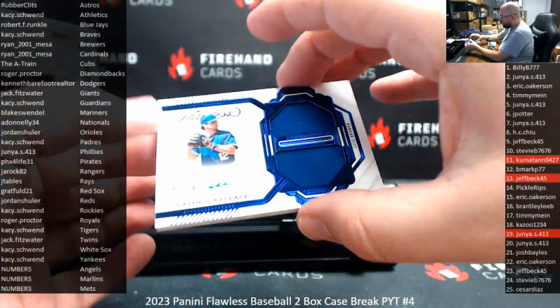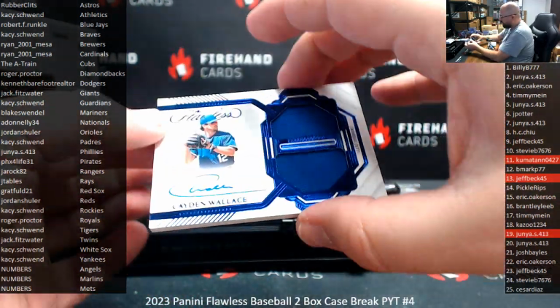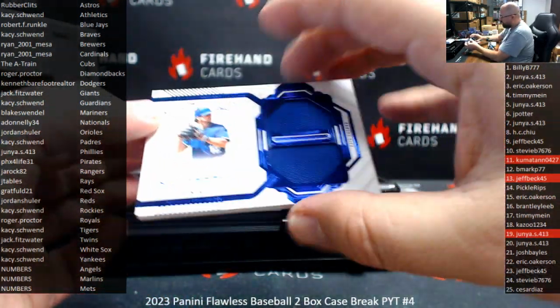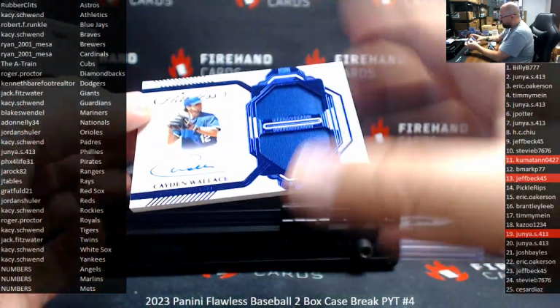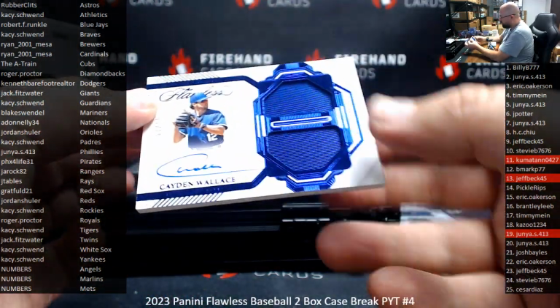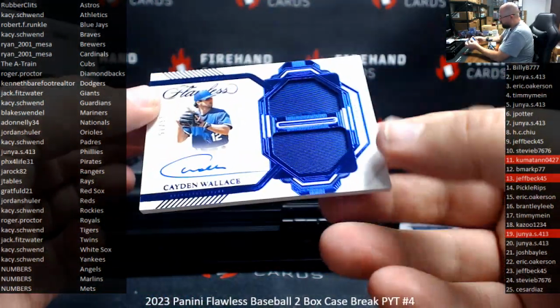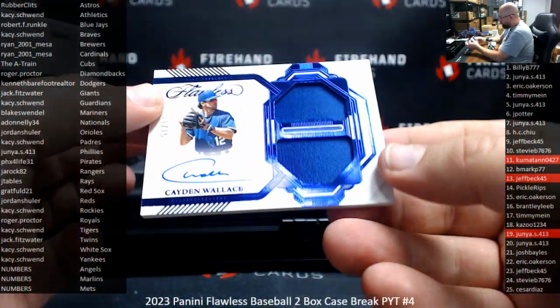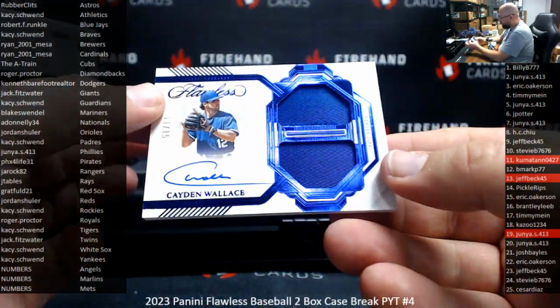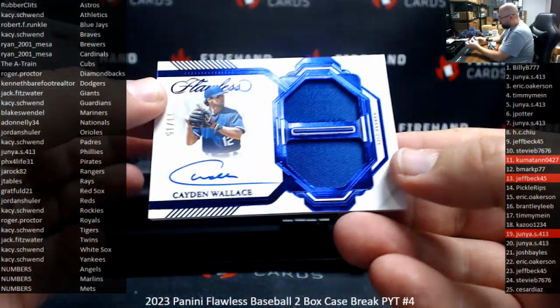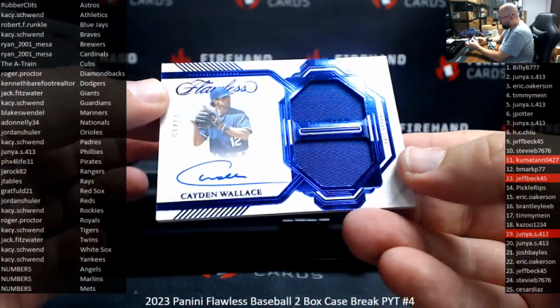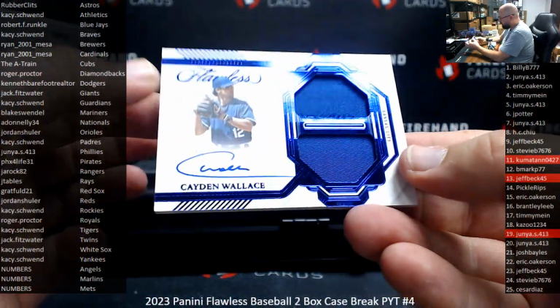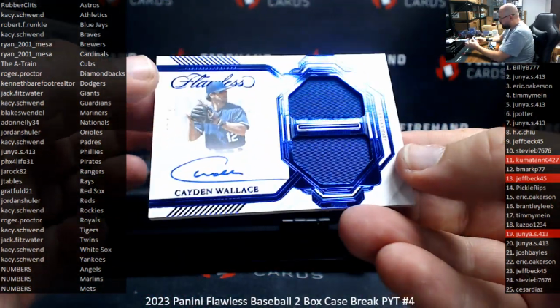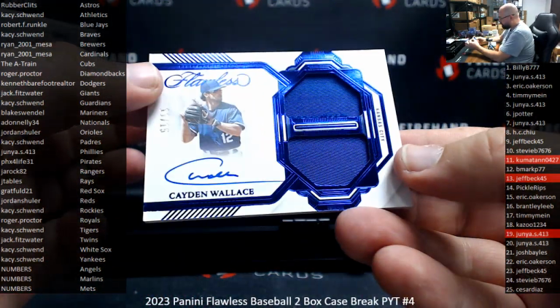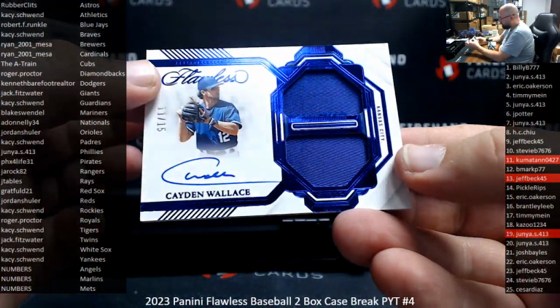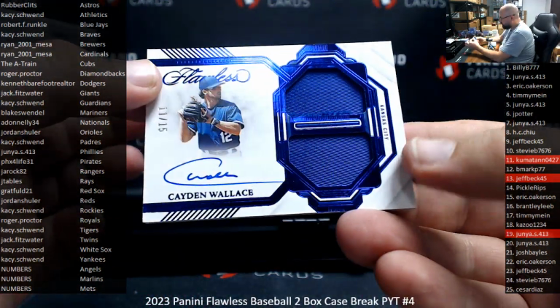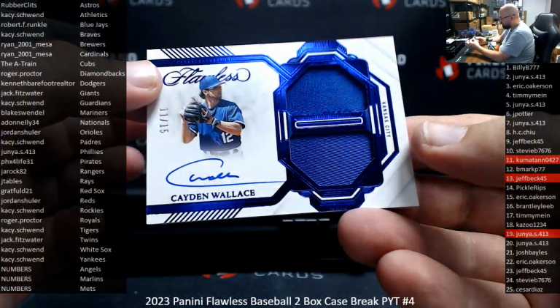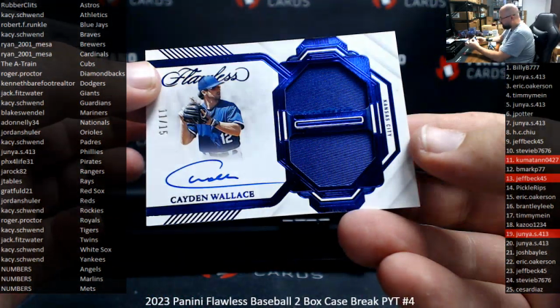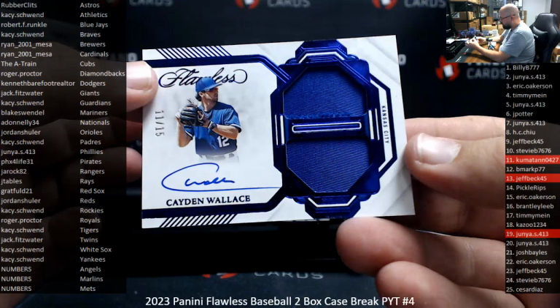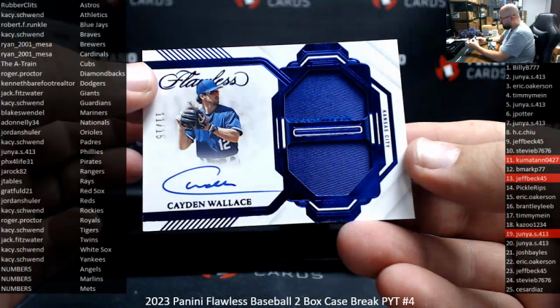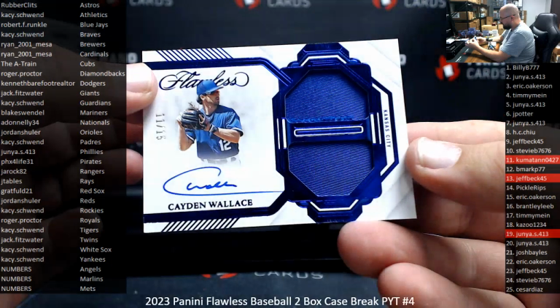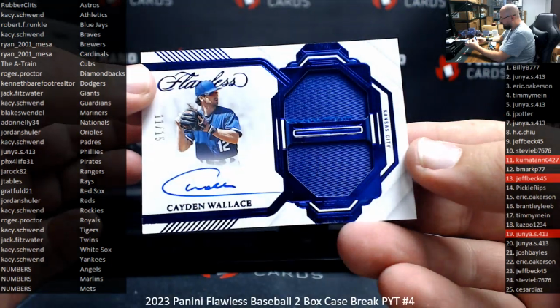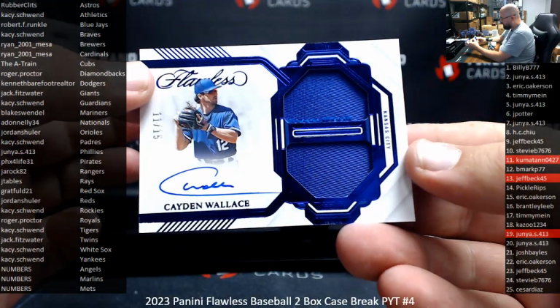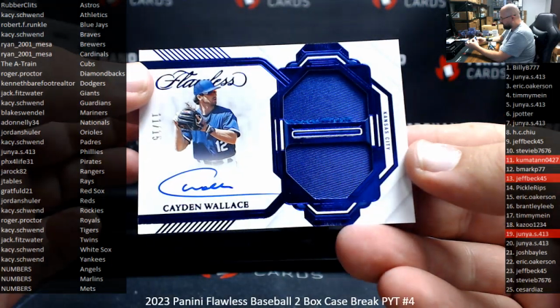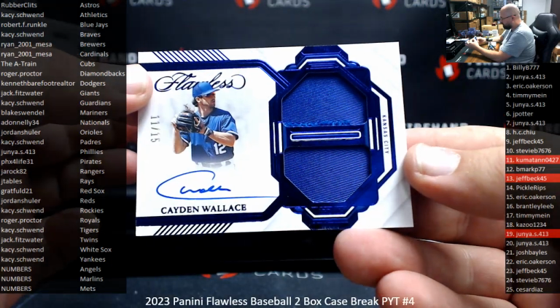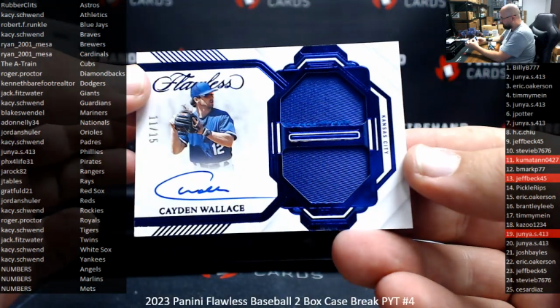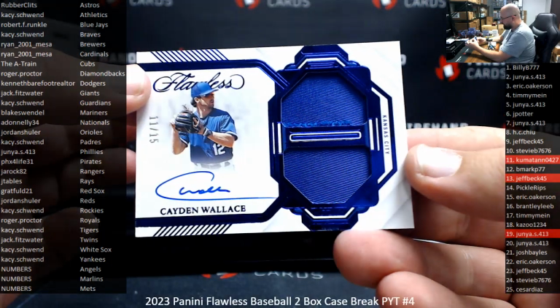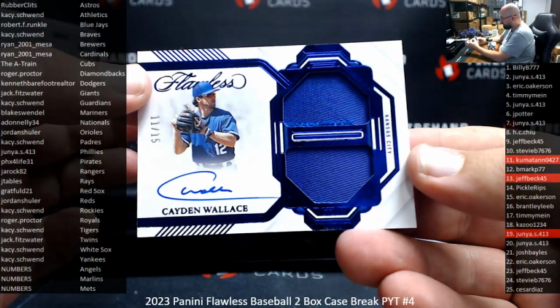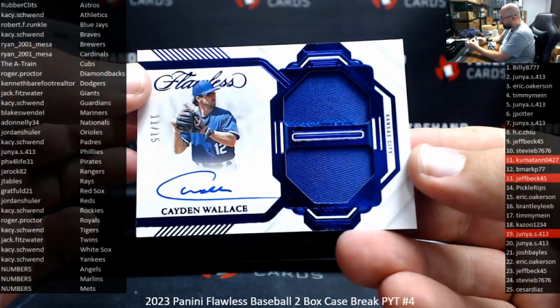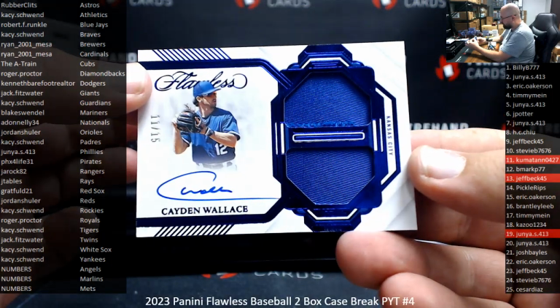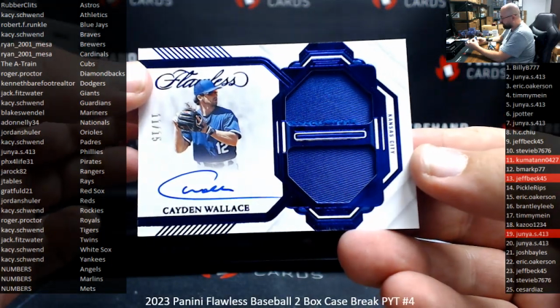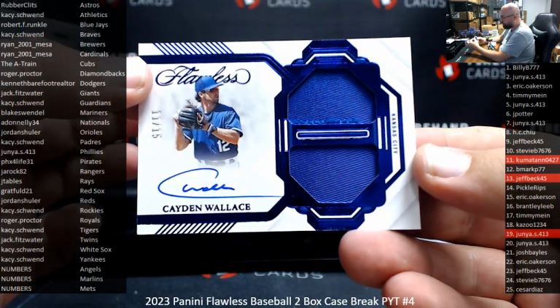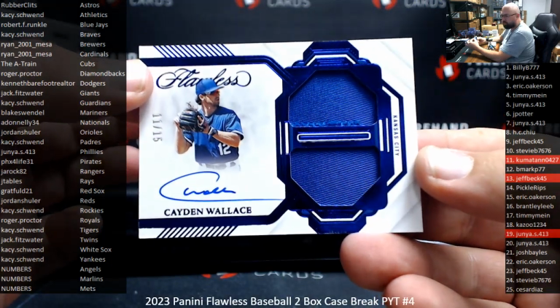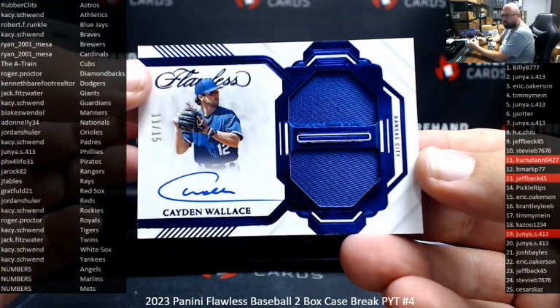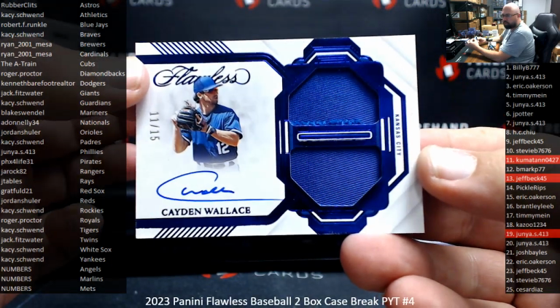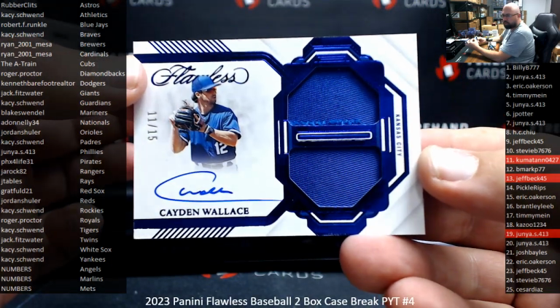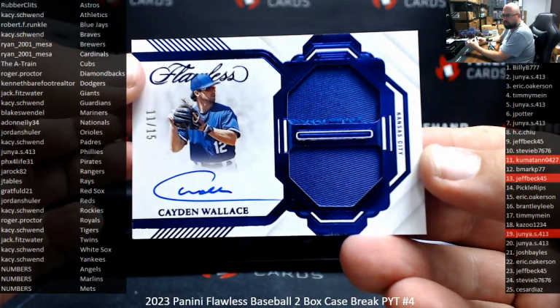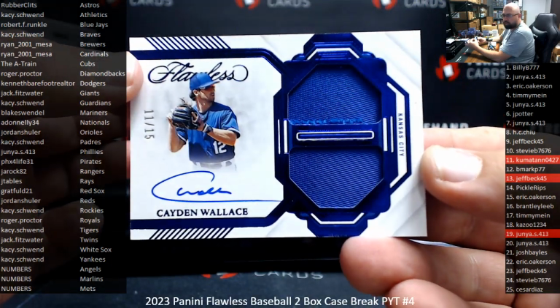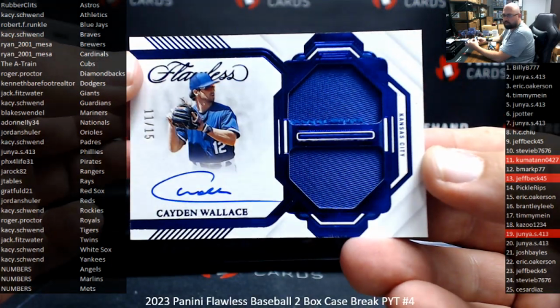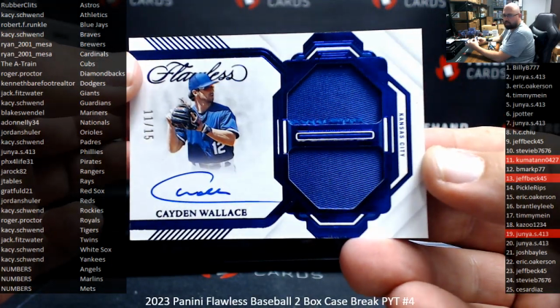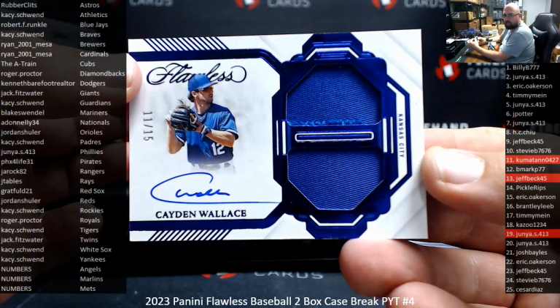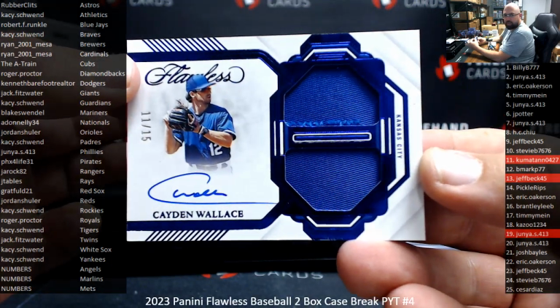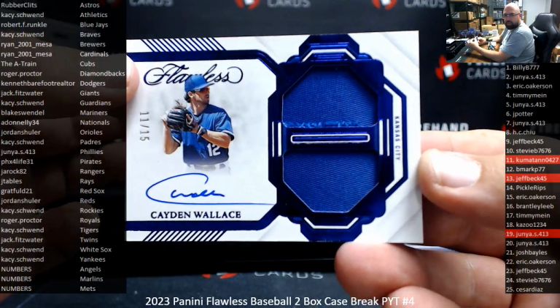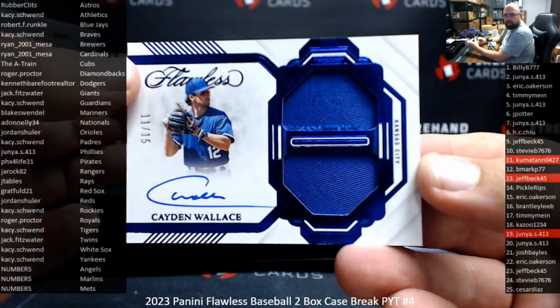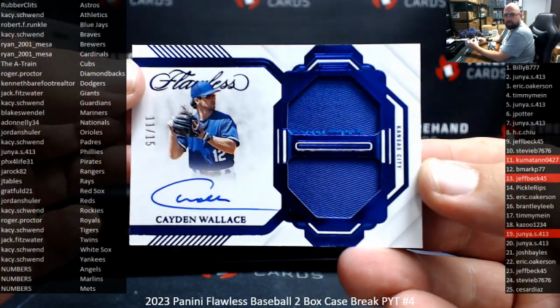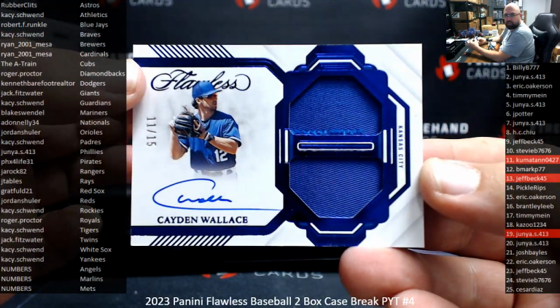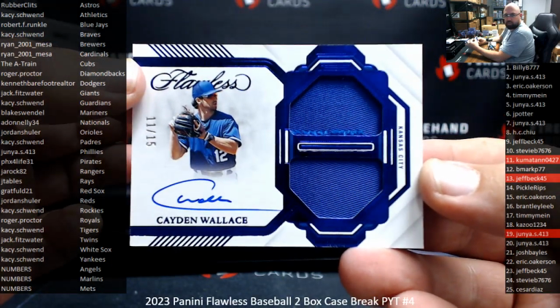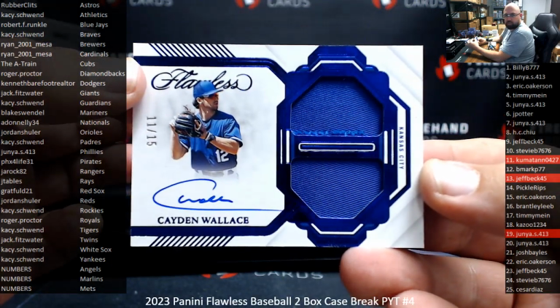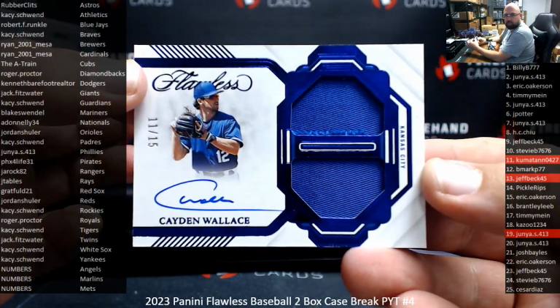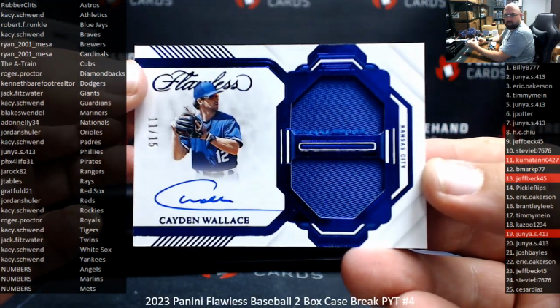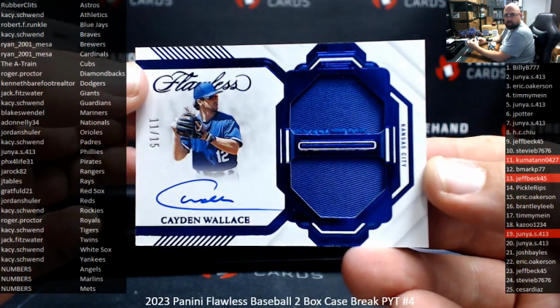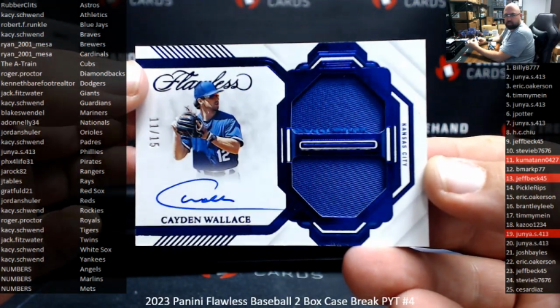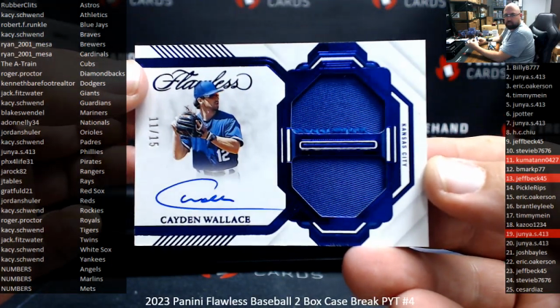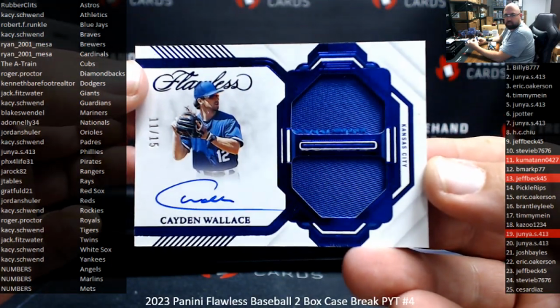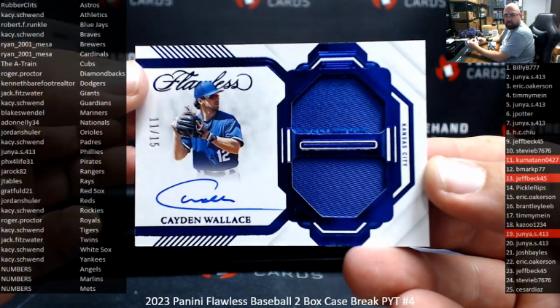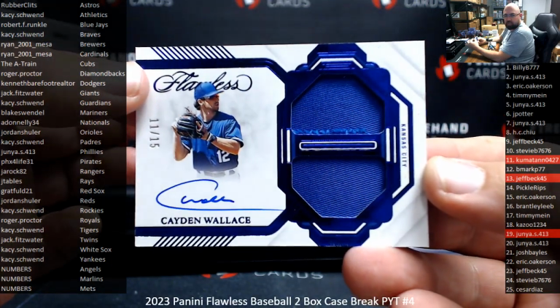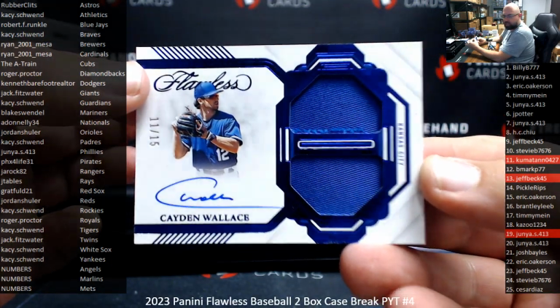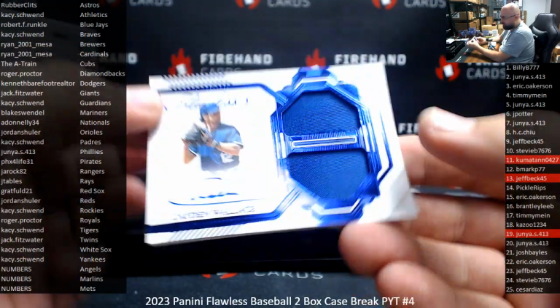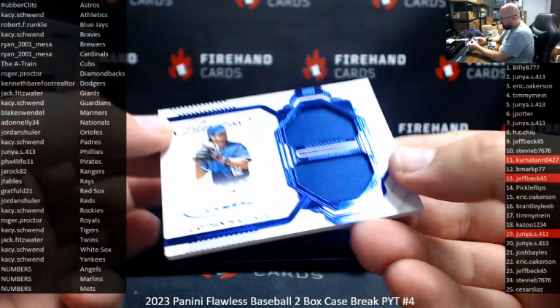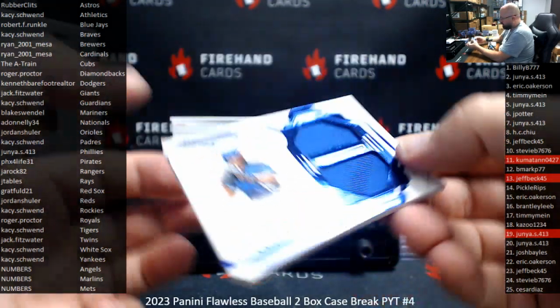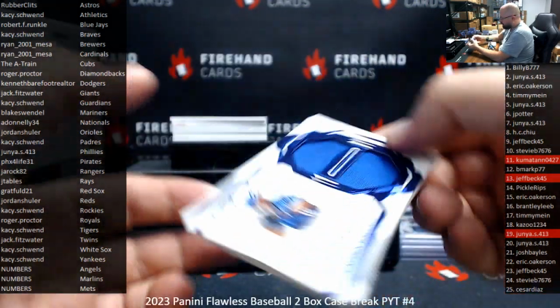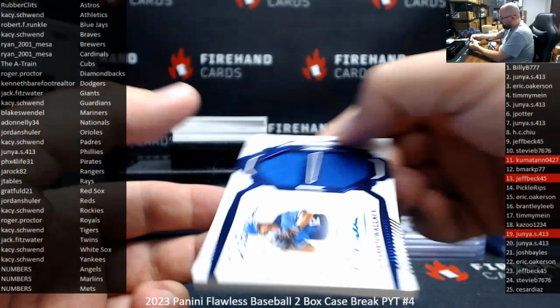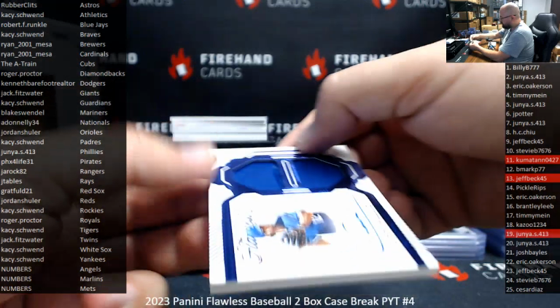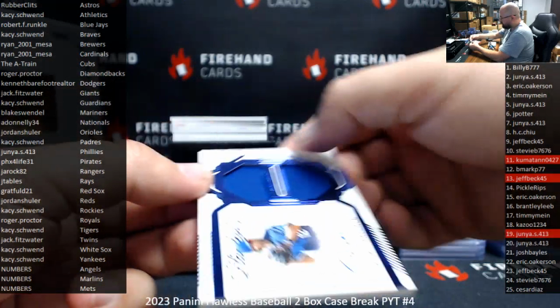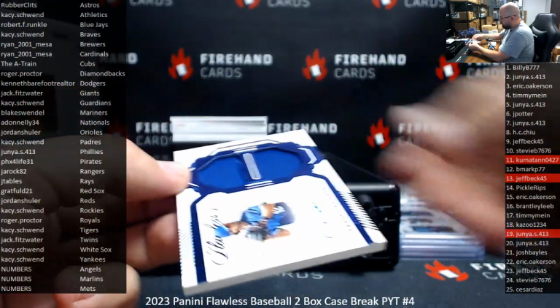Next up, number 15, Caden Wallace — dual patch for the Royals. Roger's got the Royals. Eleven, a fitting number.